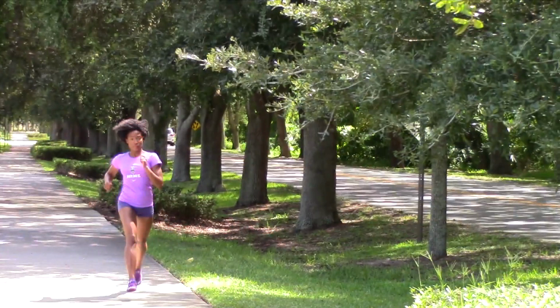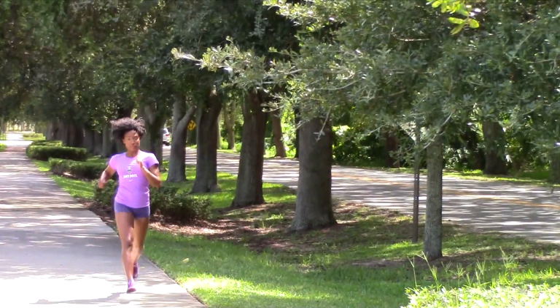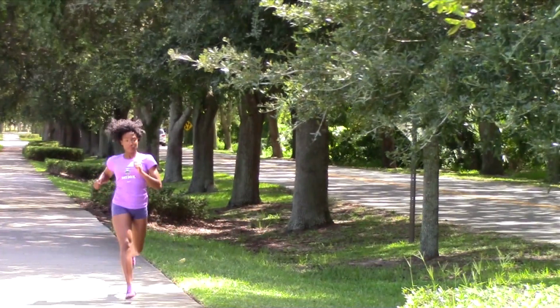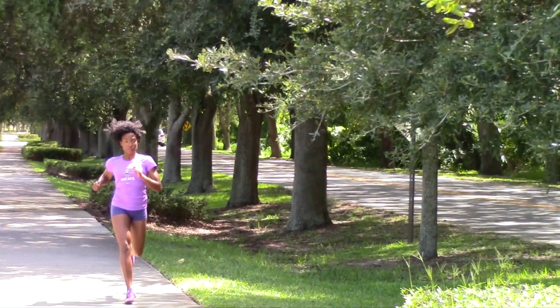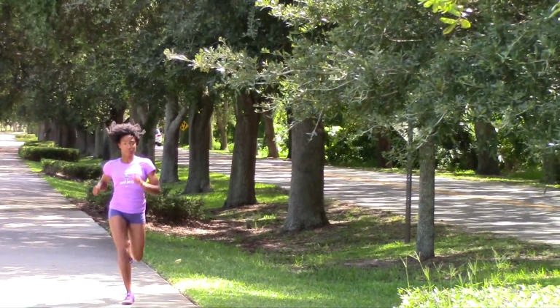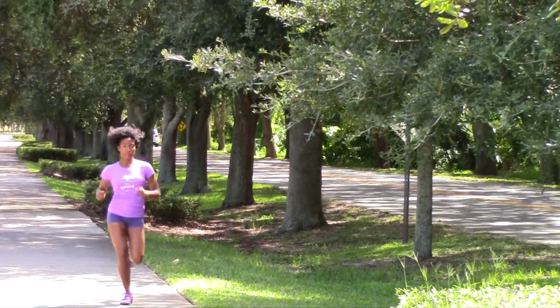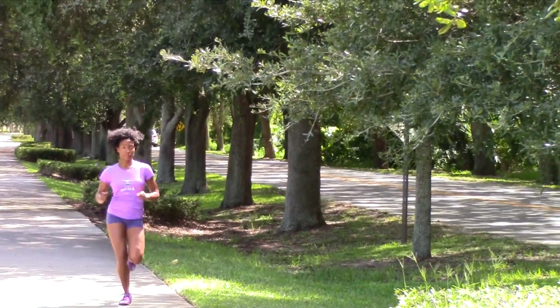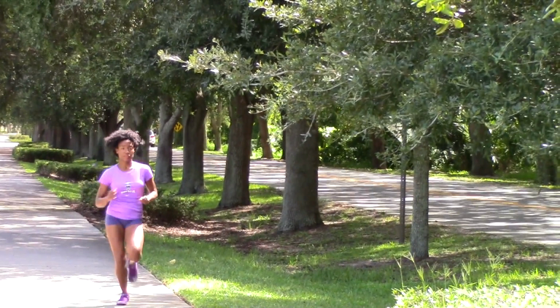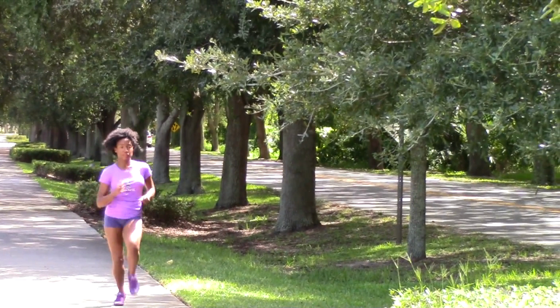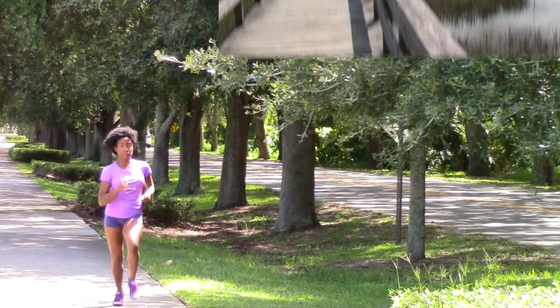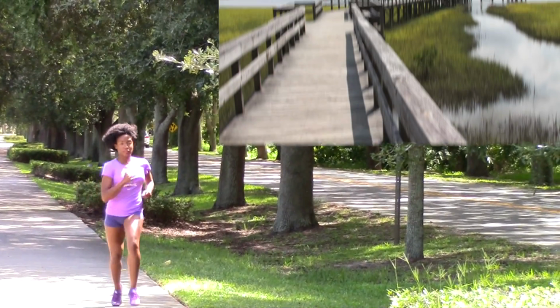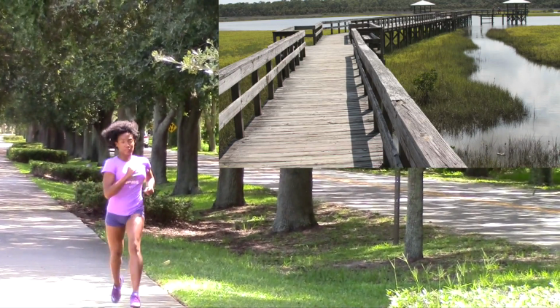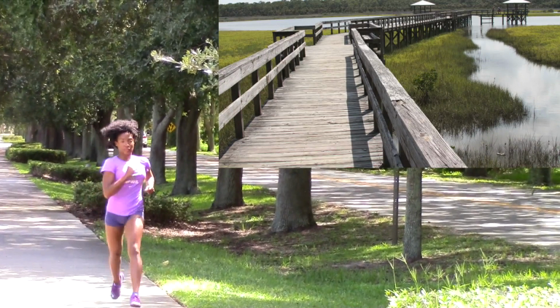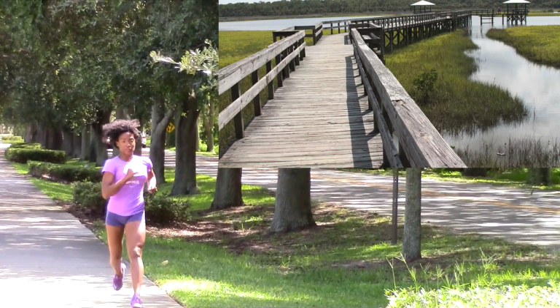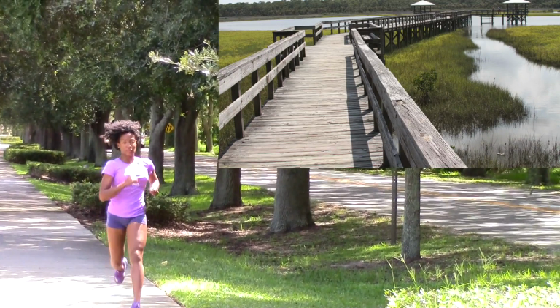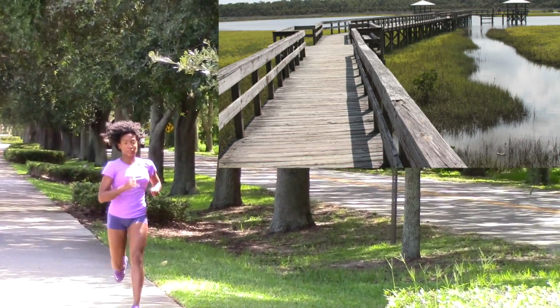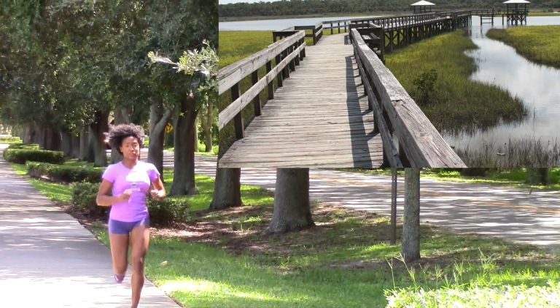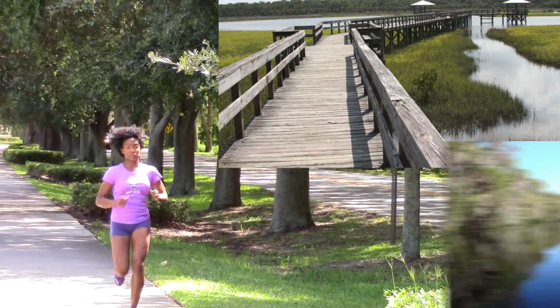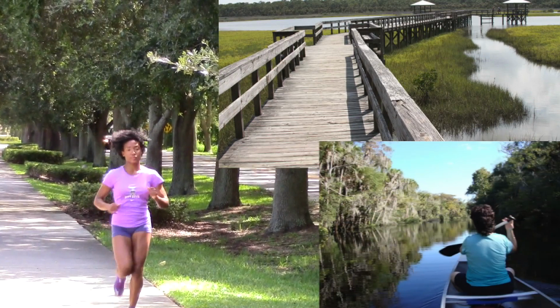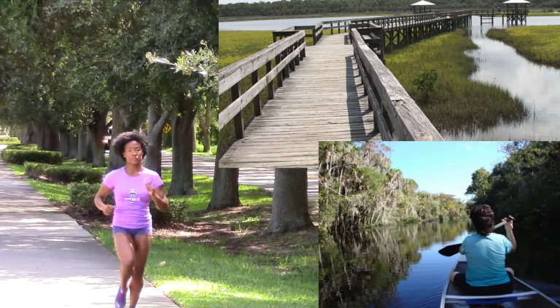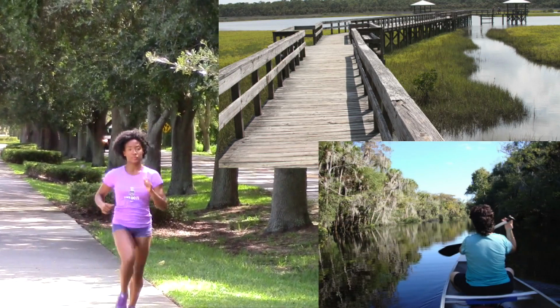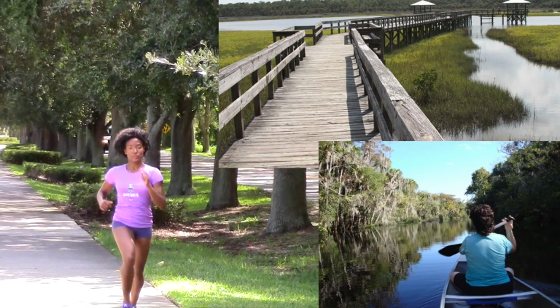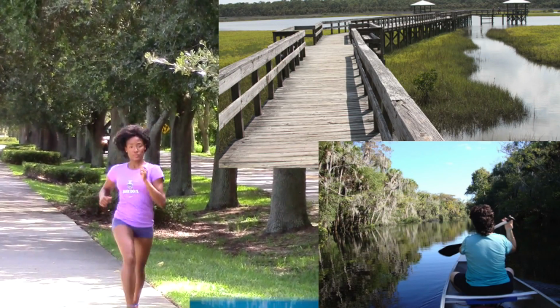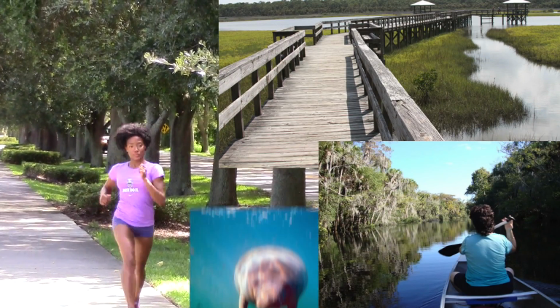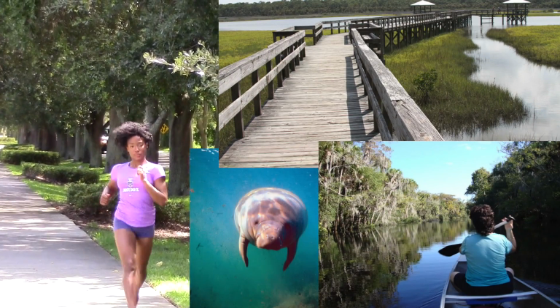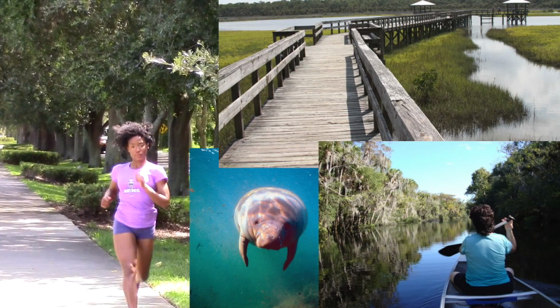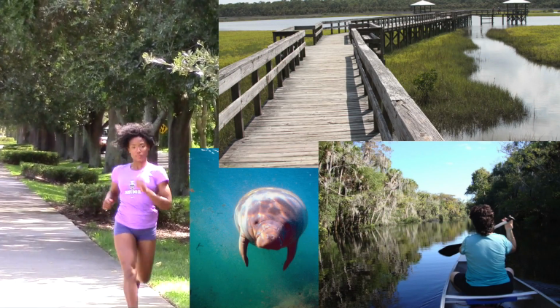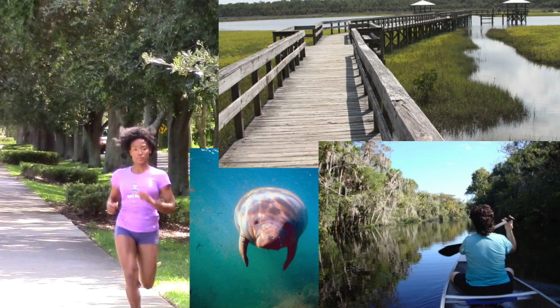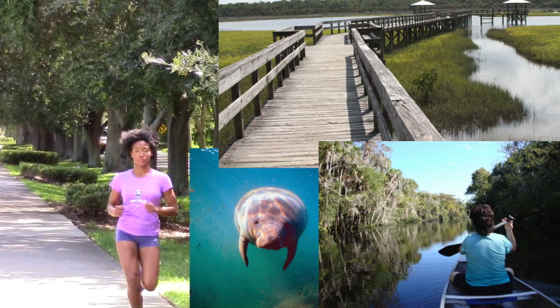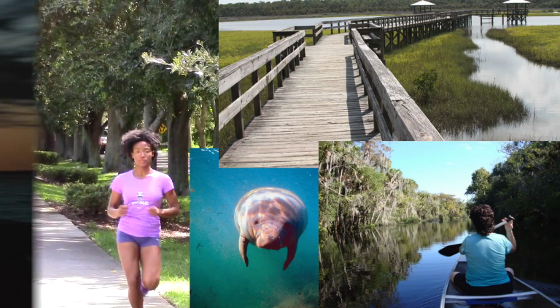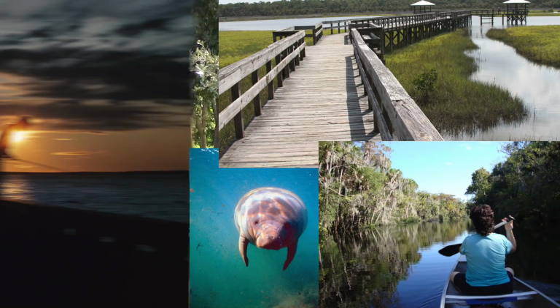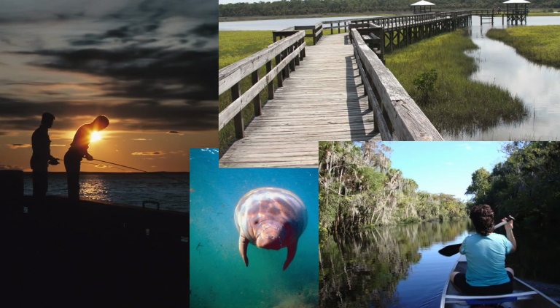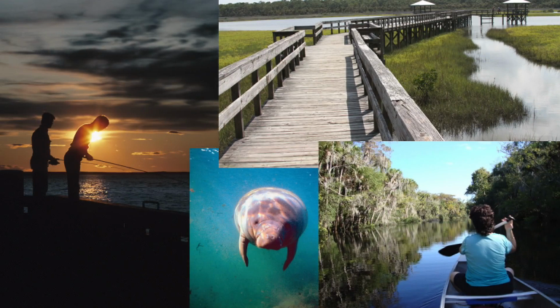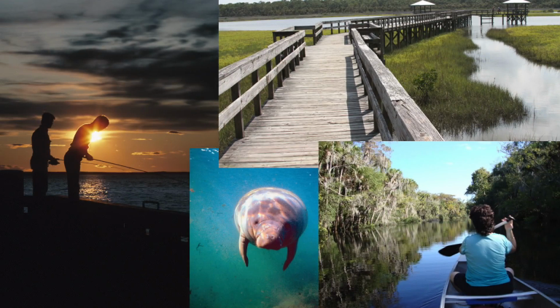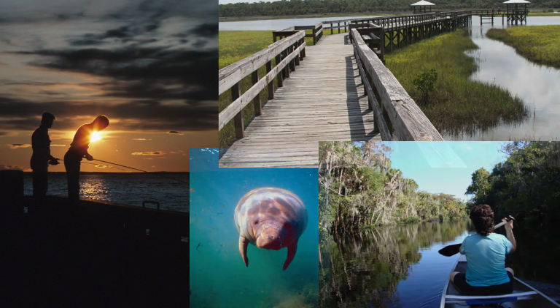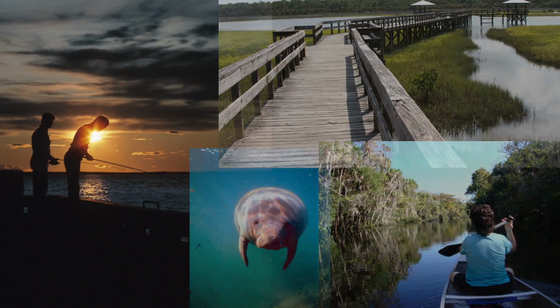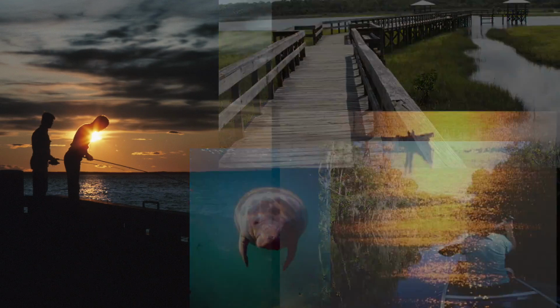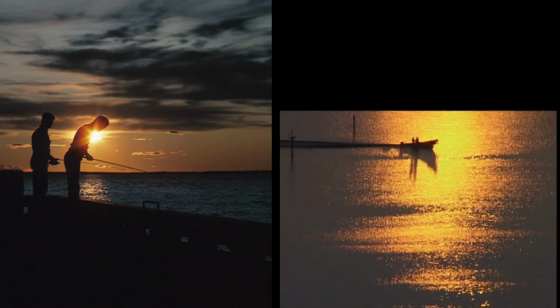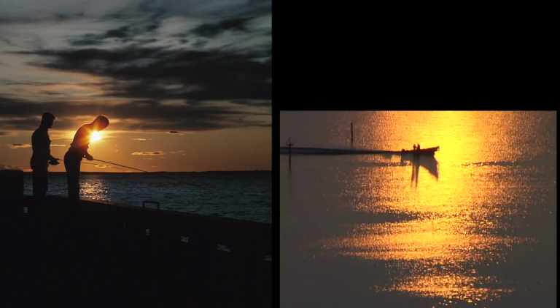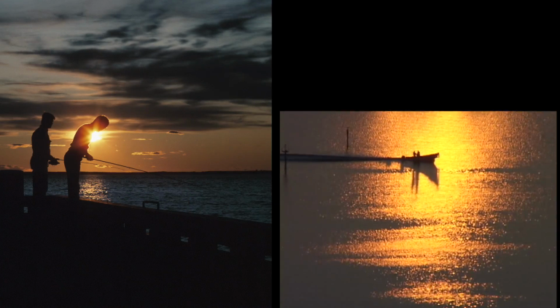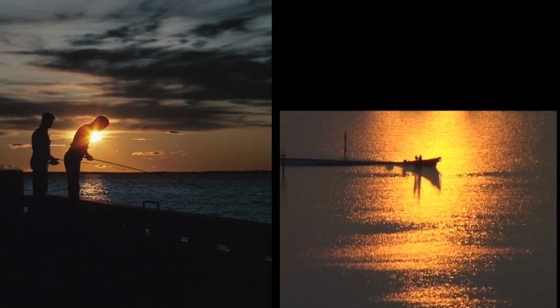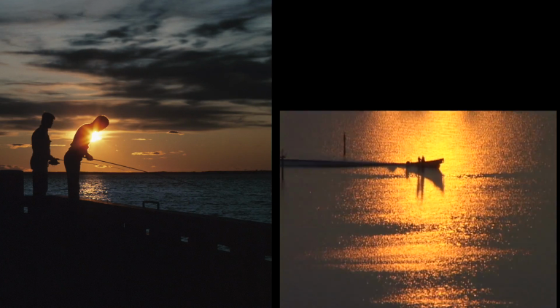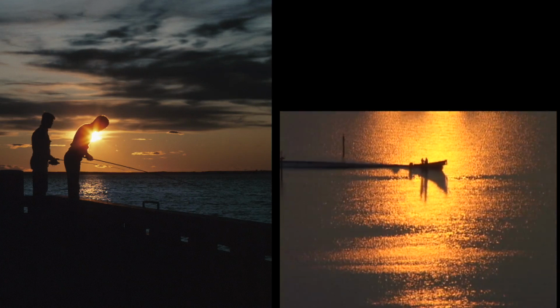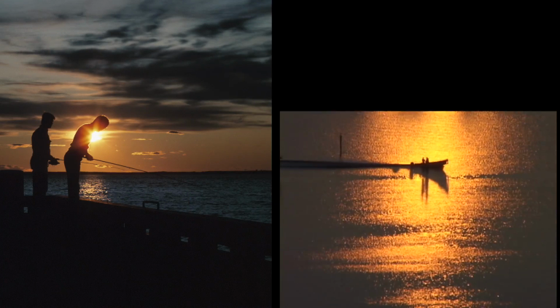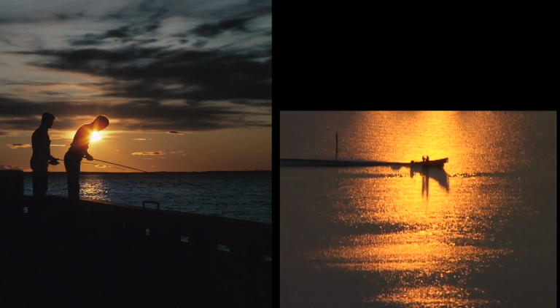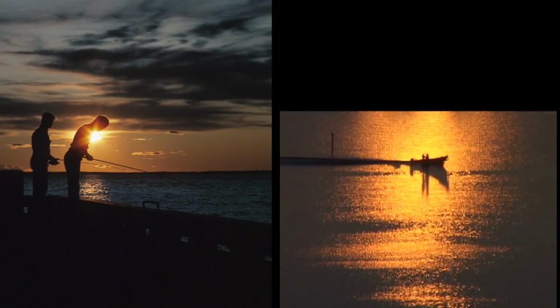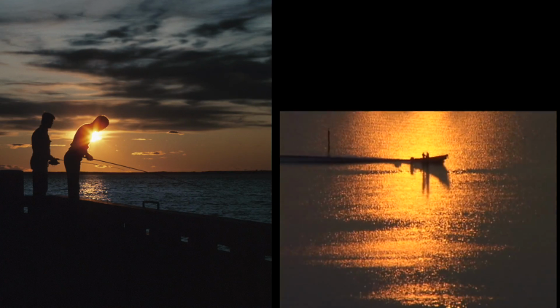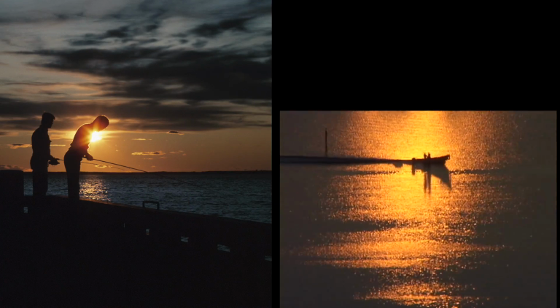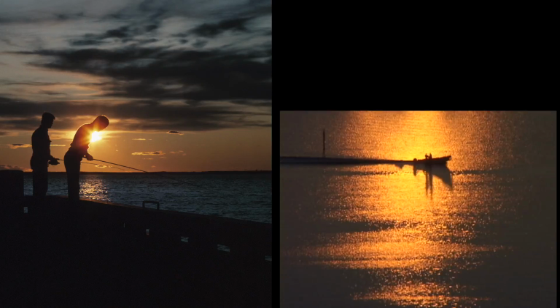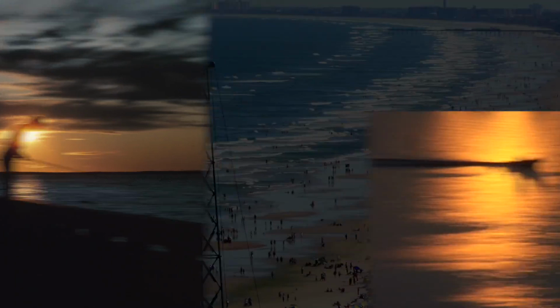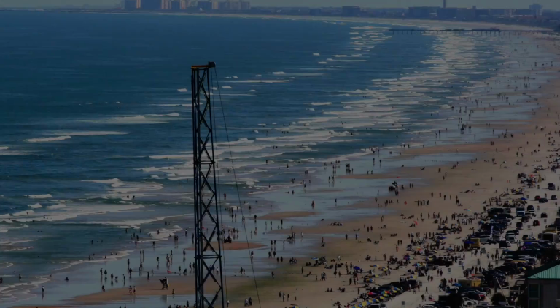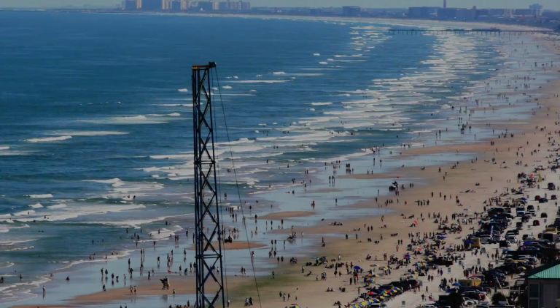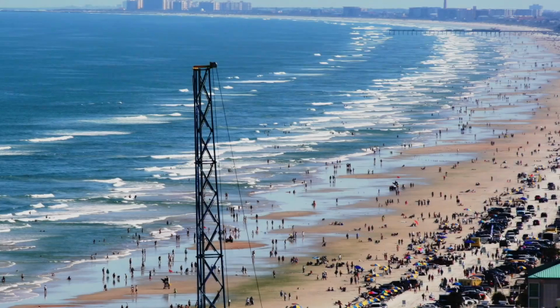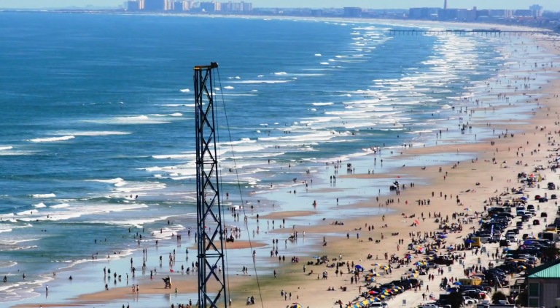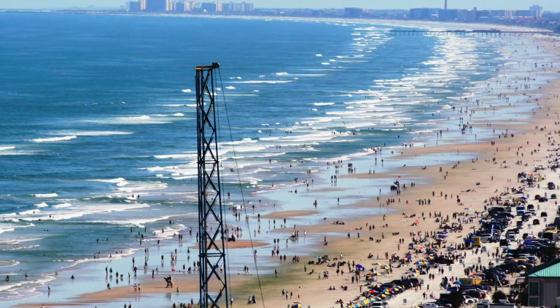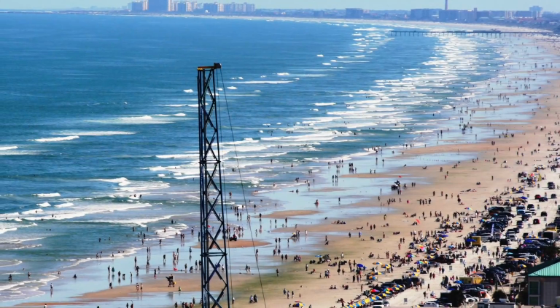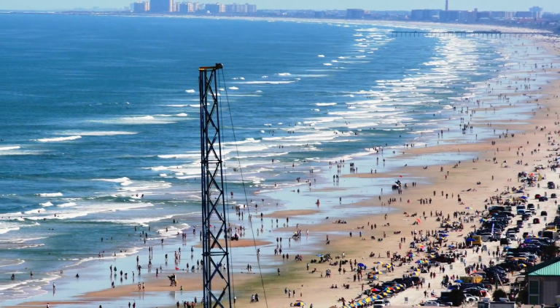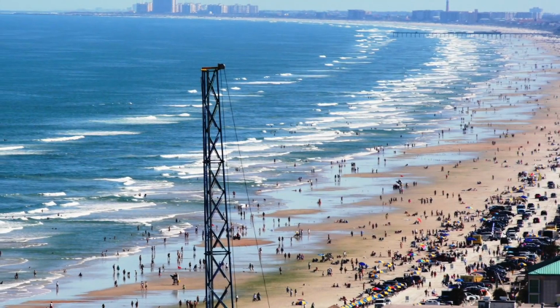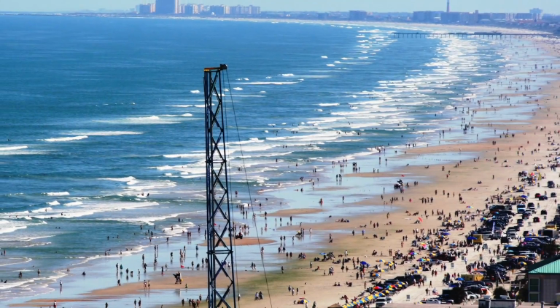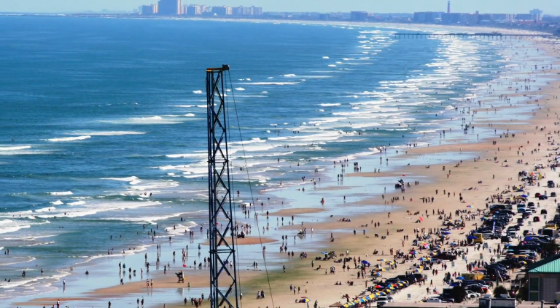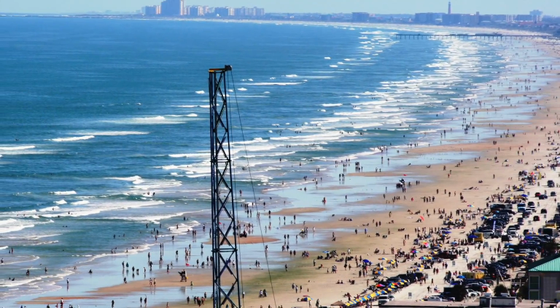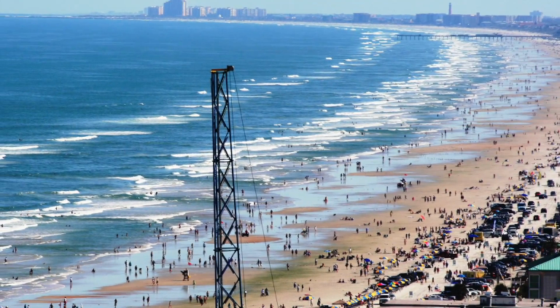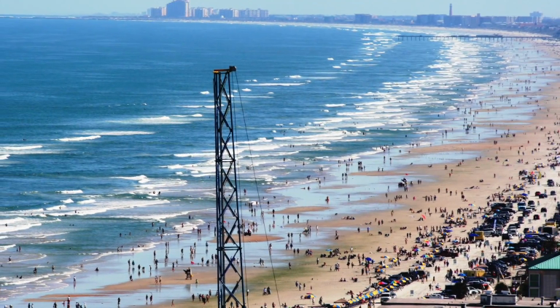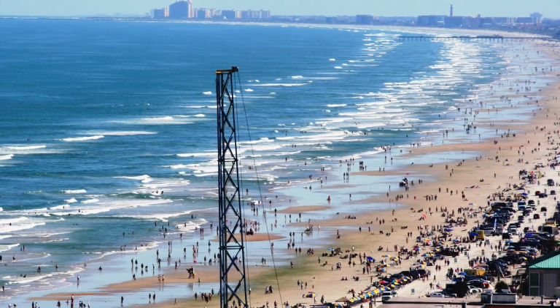With warm weather year-round, you can take advantage of the area's state parks, nature preserves, trails, the Halifax River, and of course, miles of beaches.